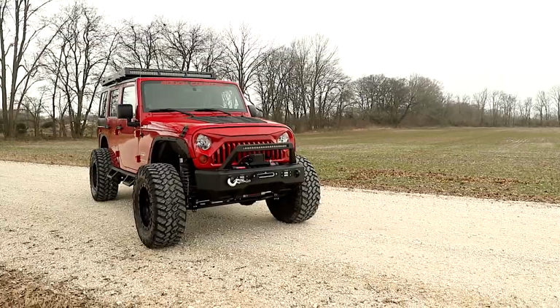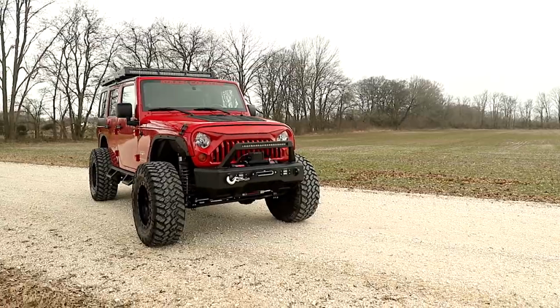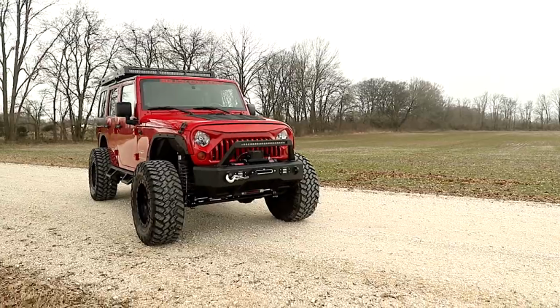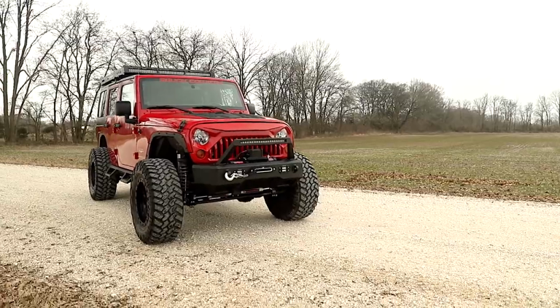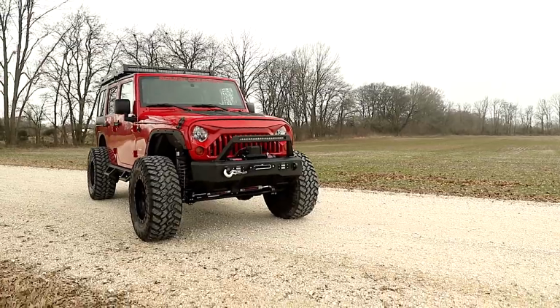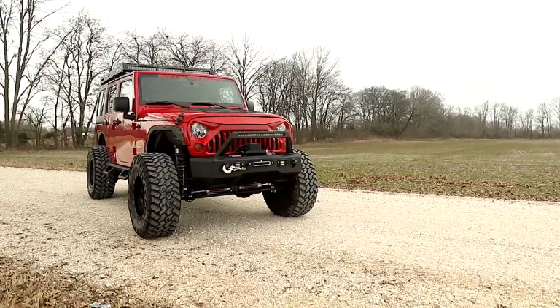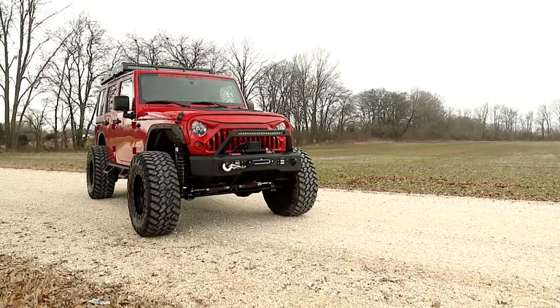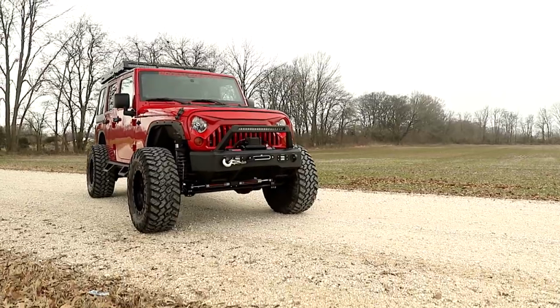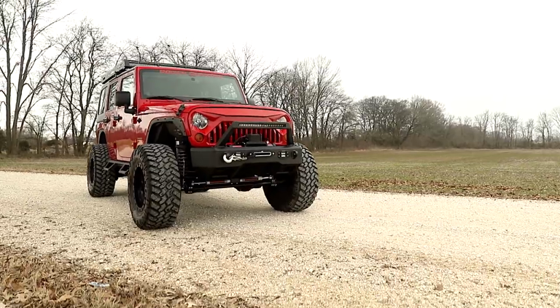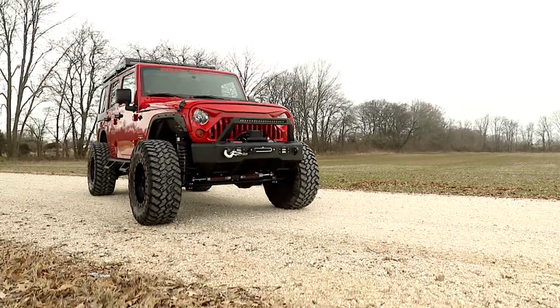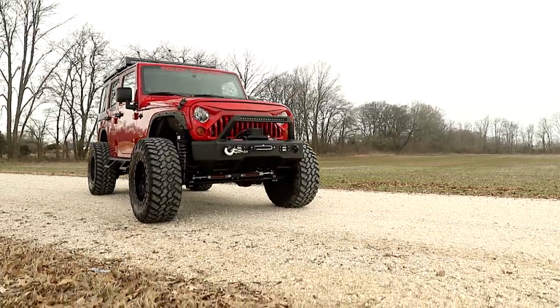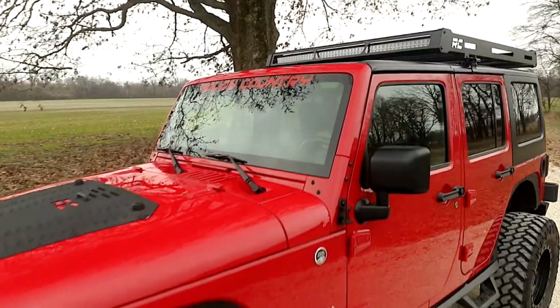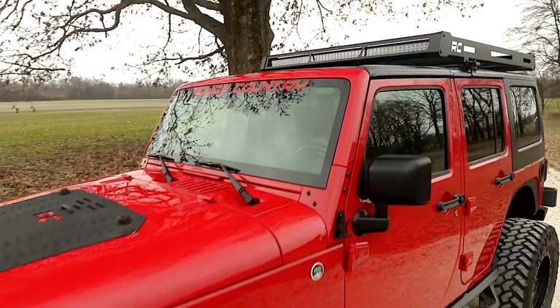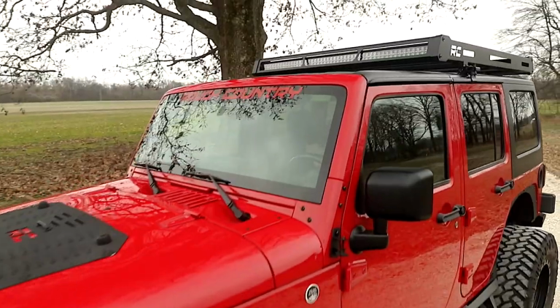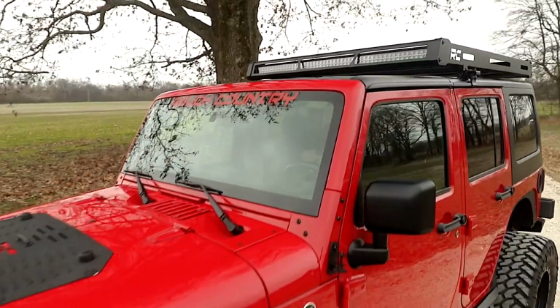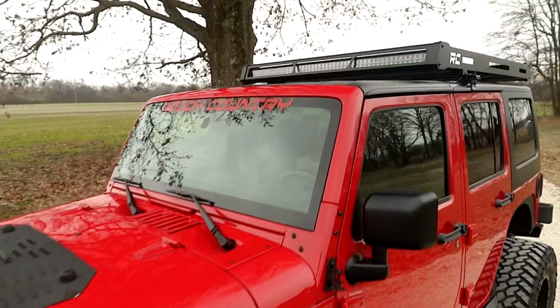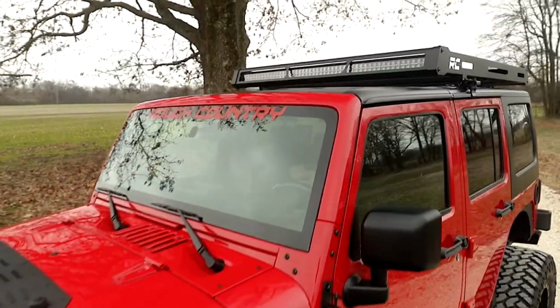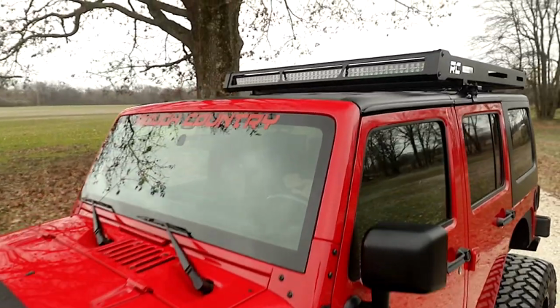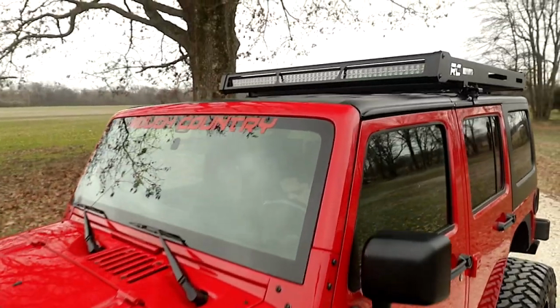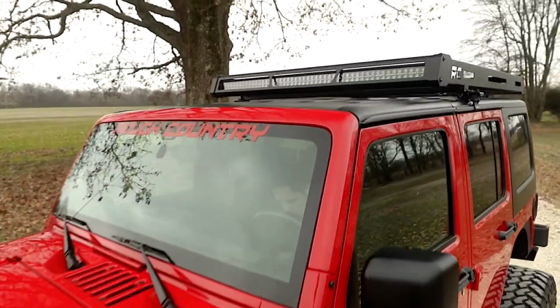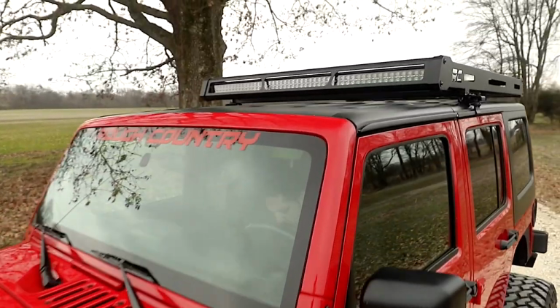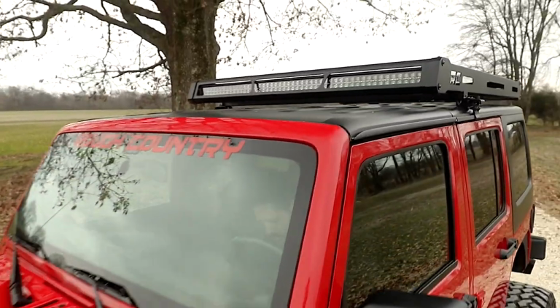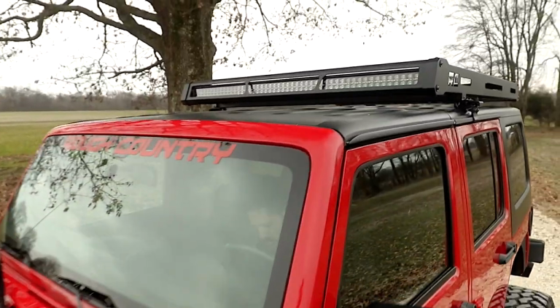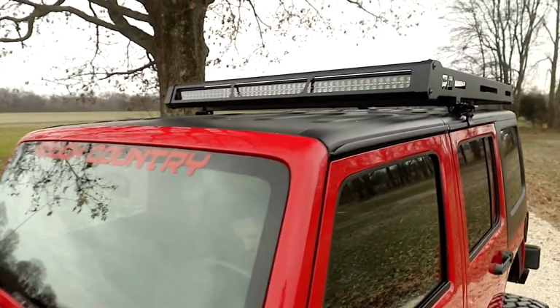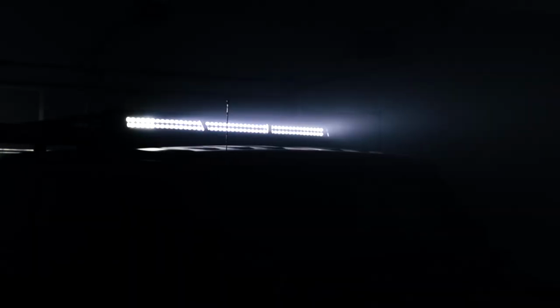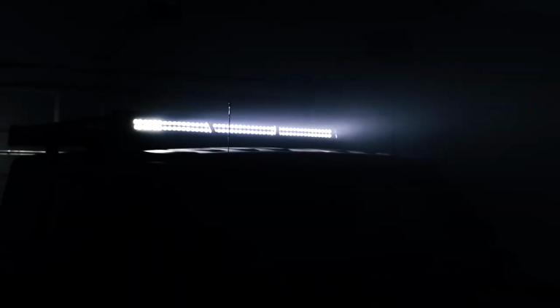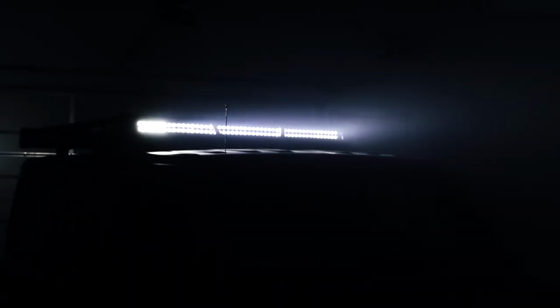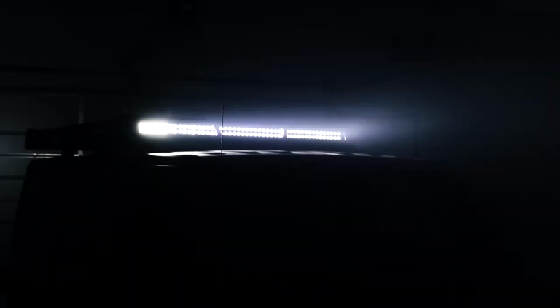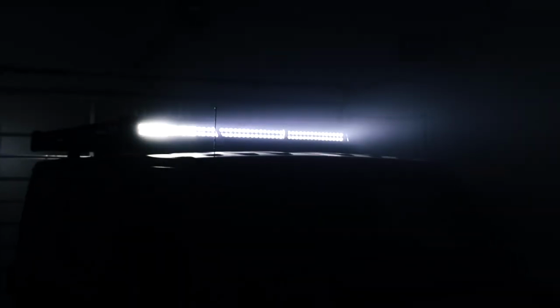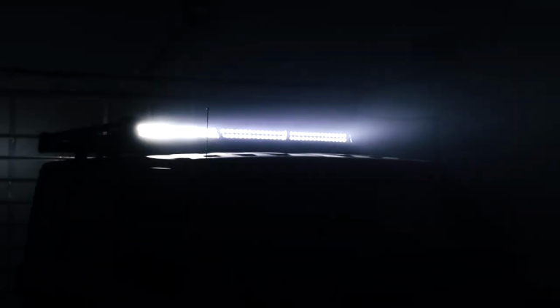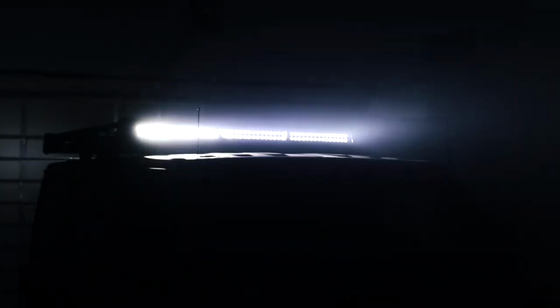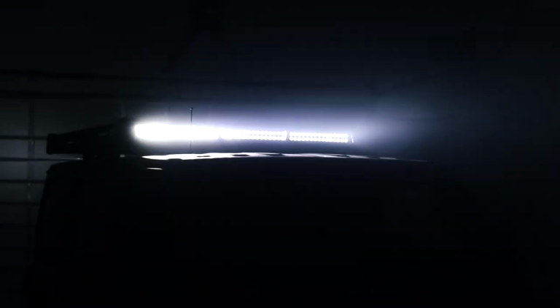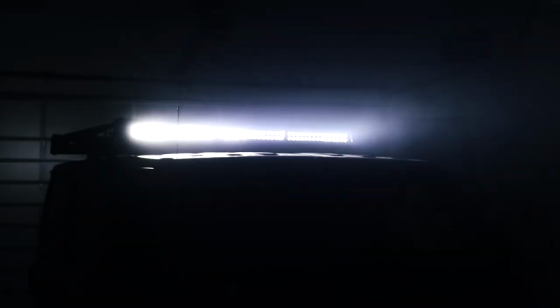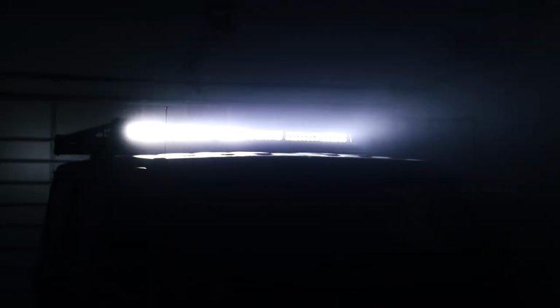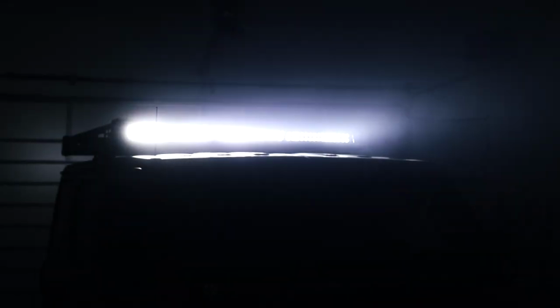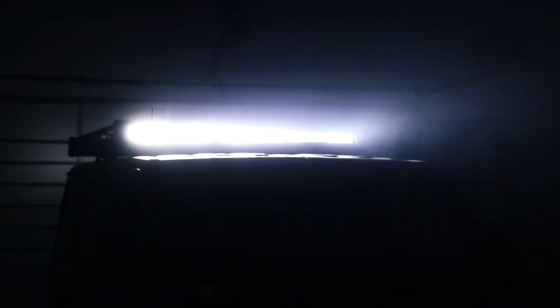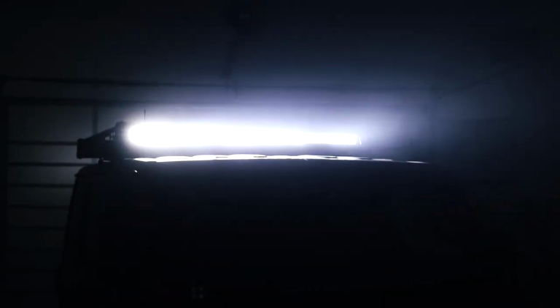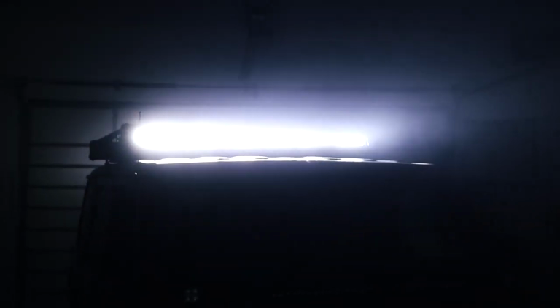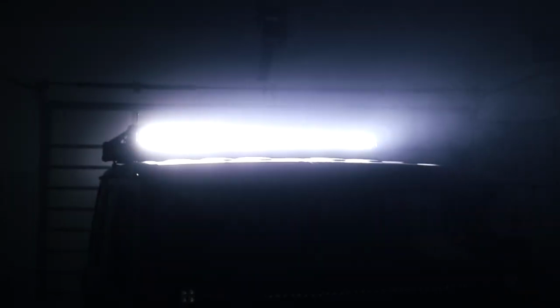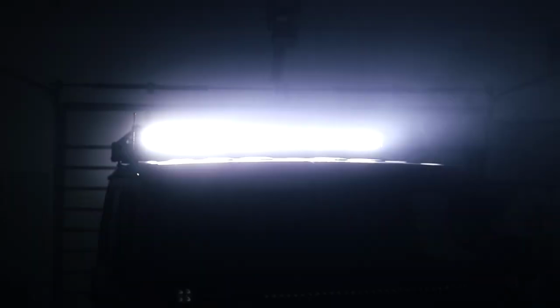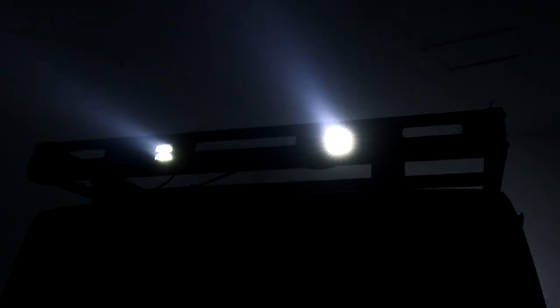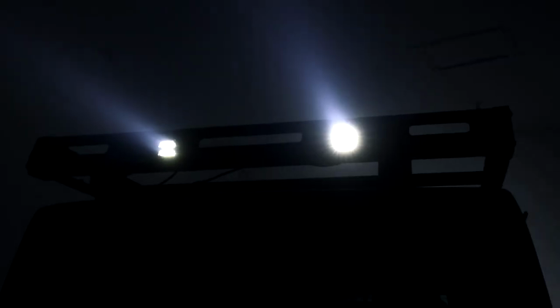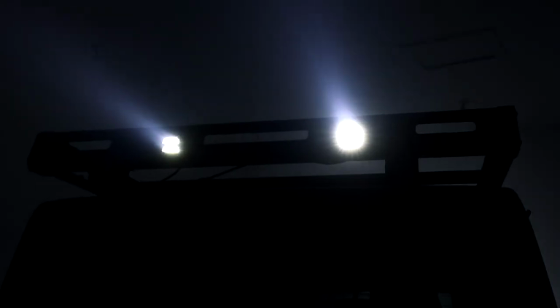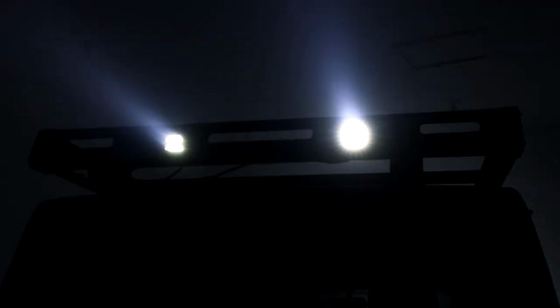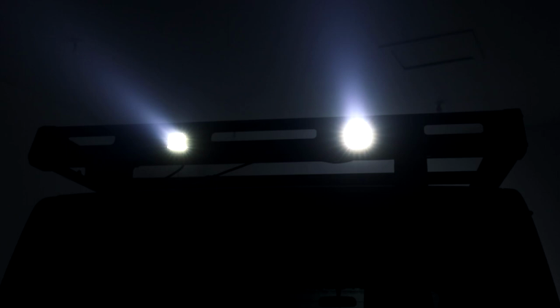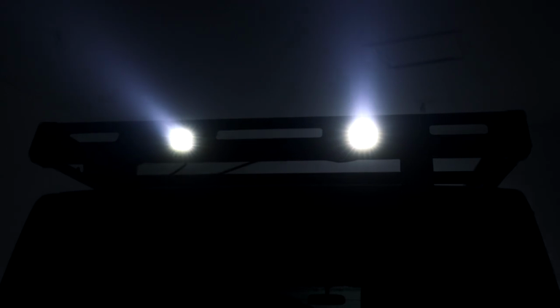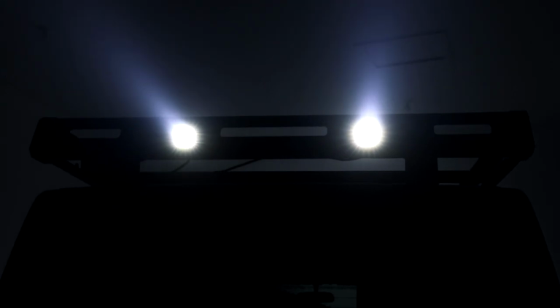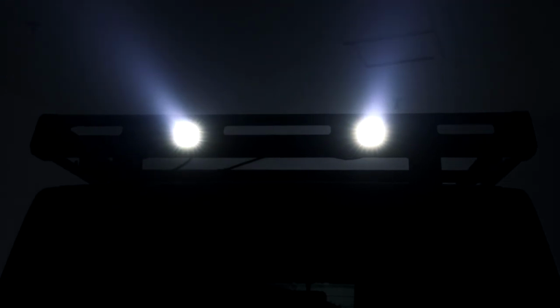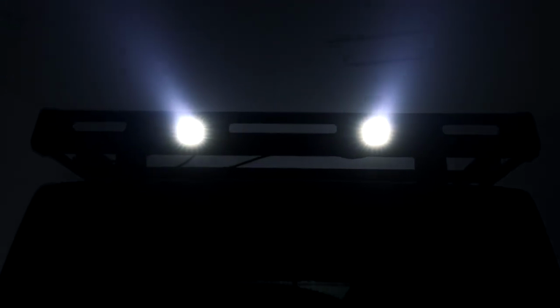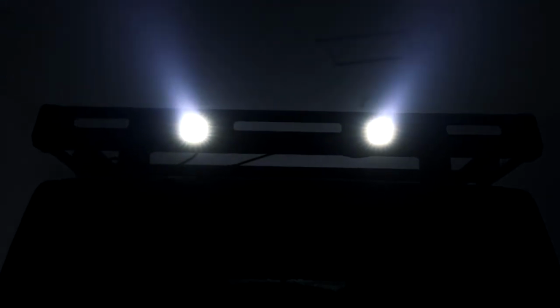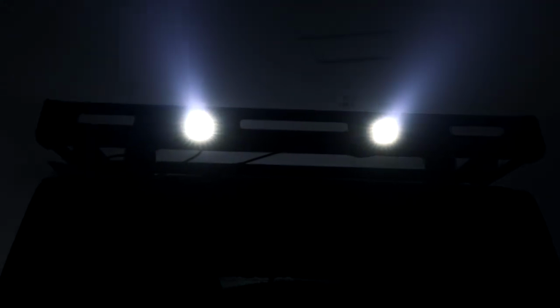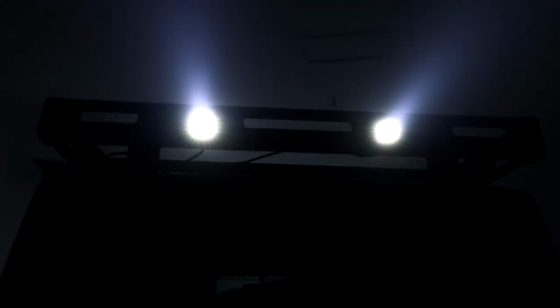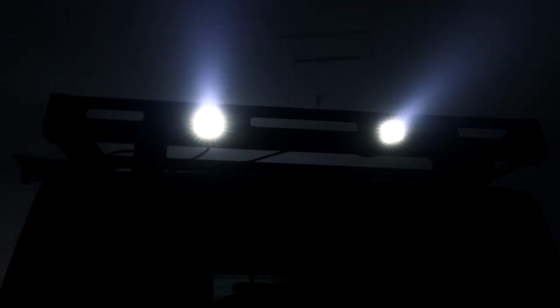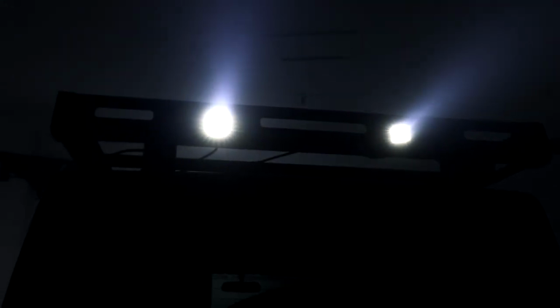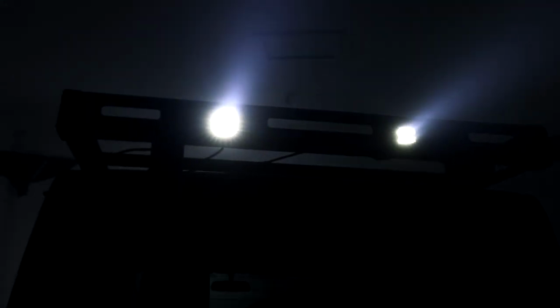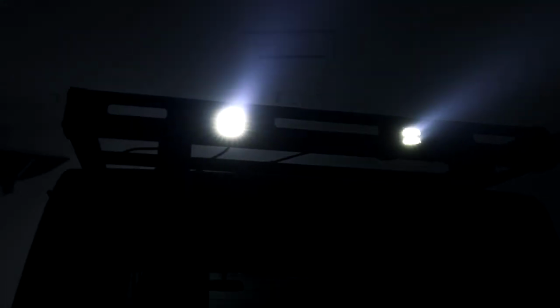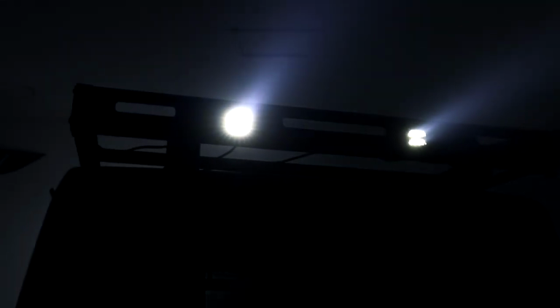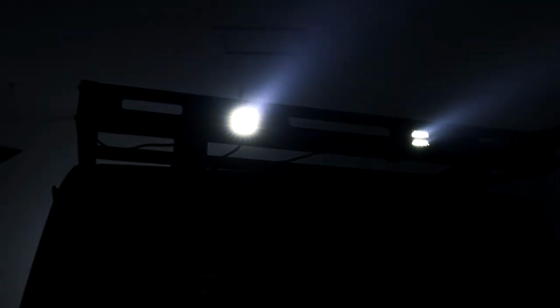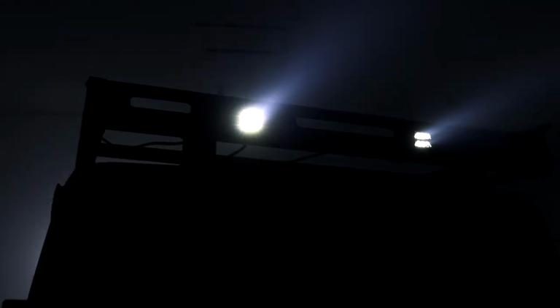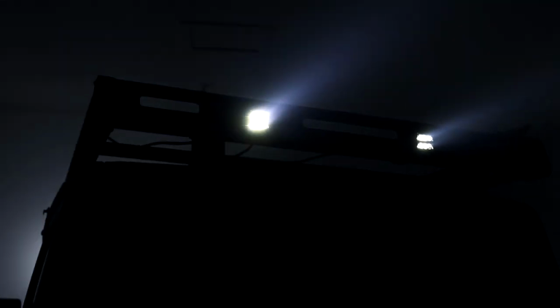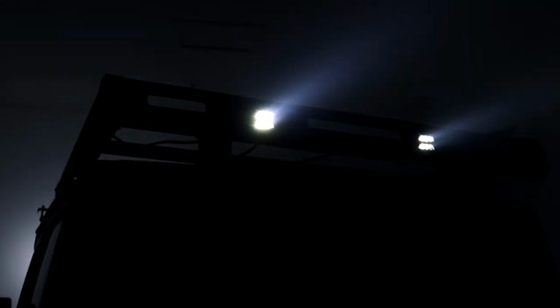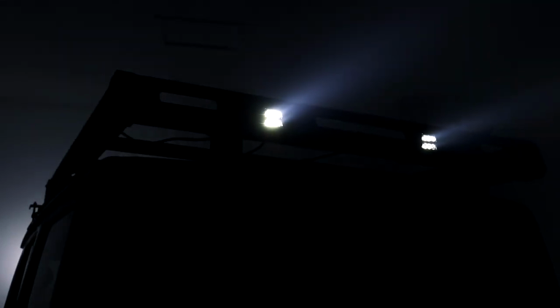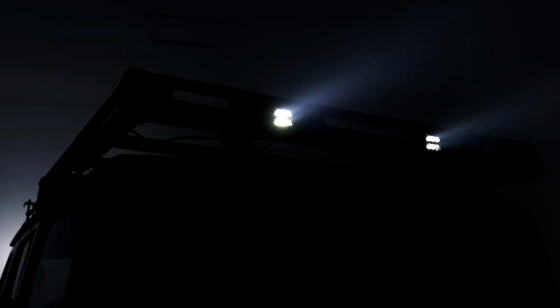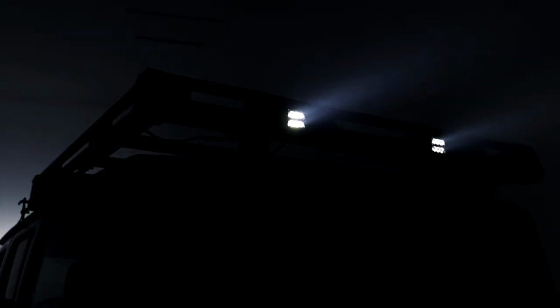Each unit is available with an optional front-facing 50-inch LED light bar and pair of rear-facing 2-inch LED cubes.